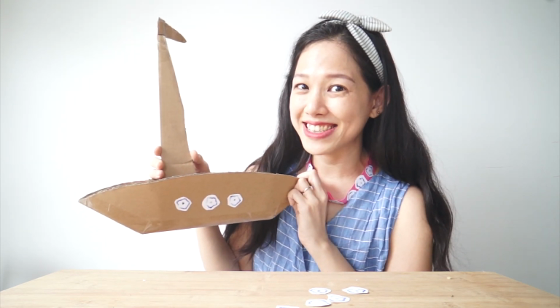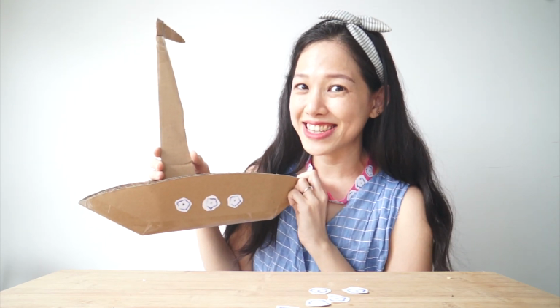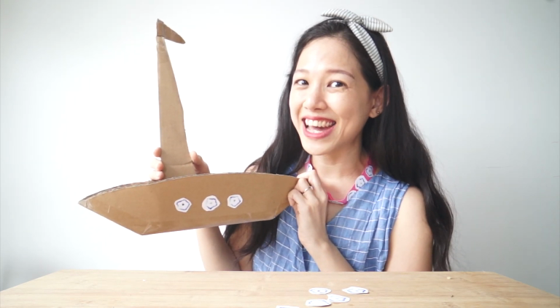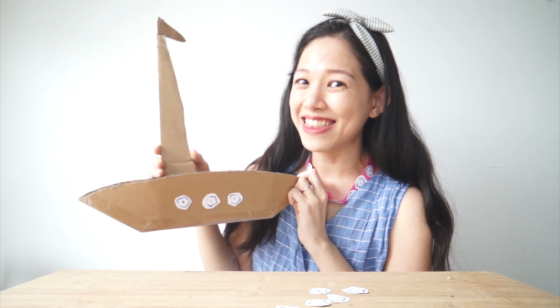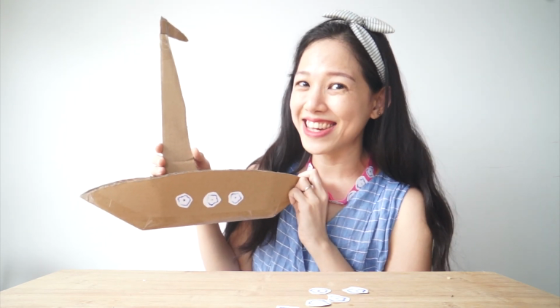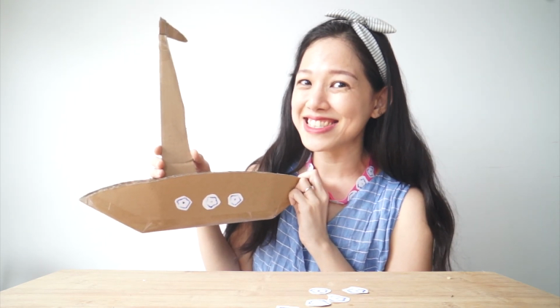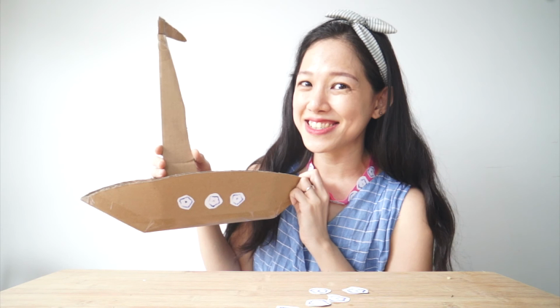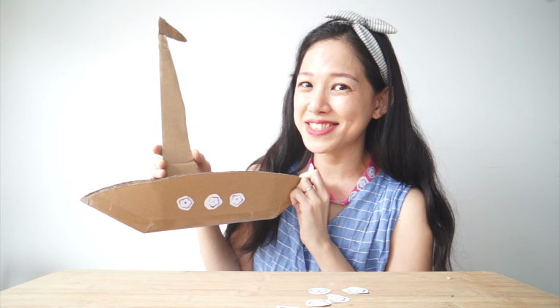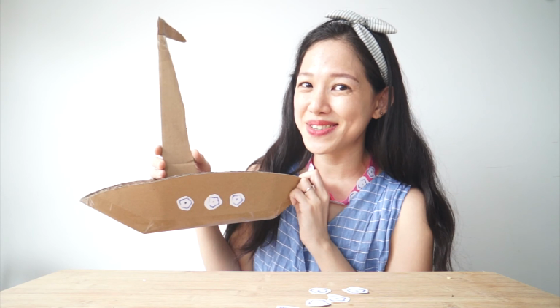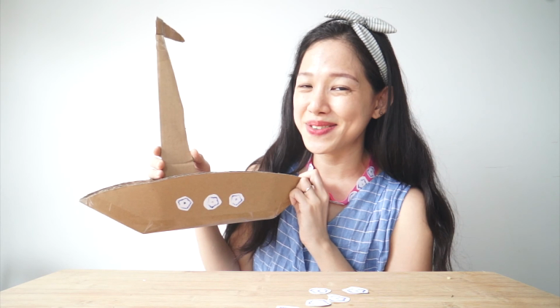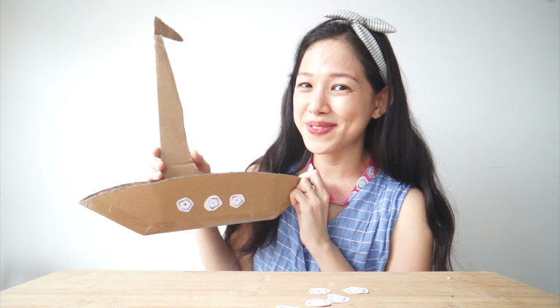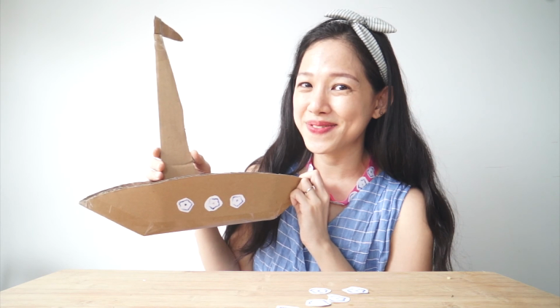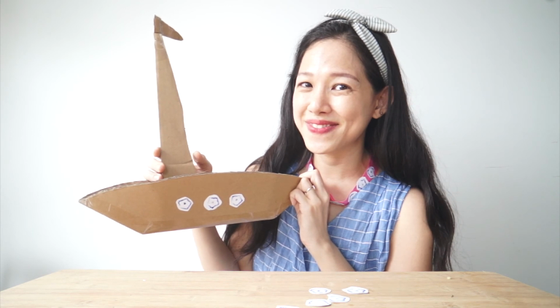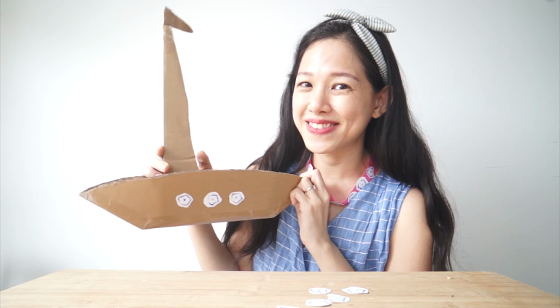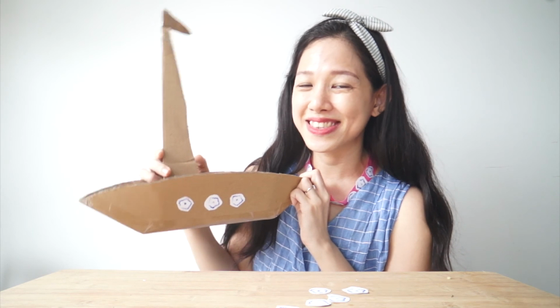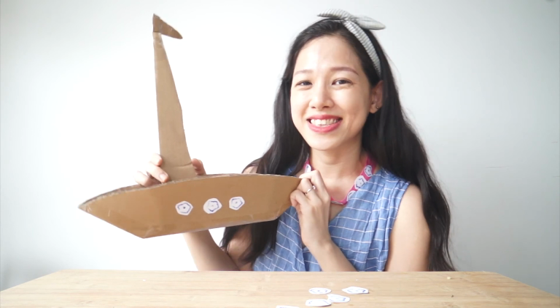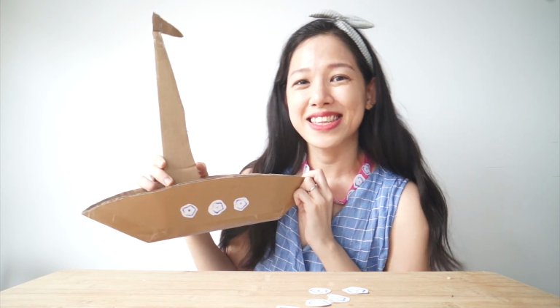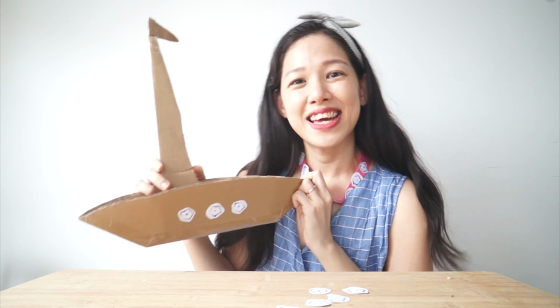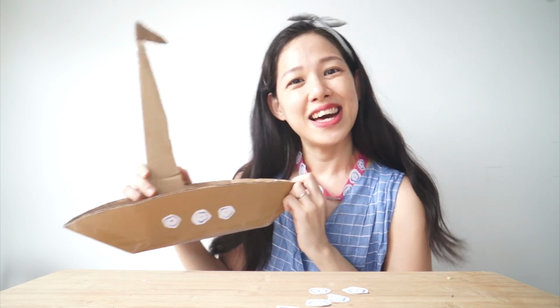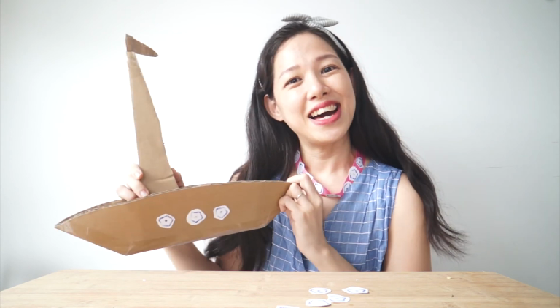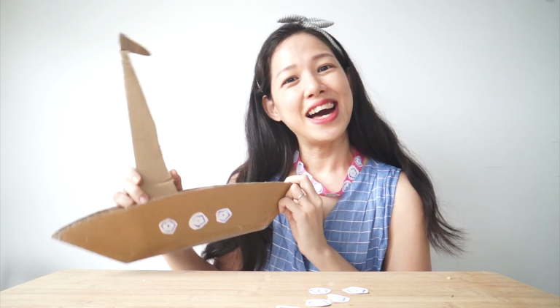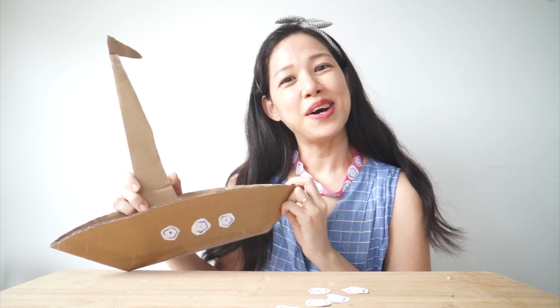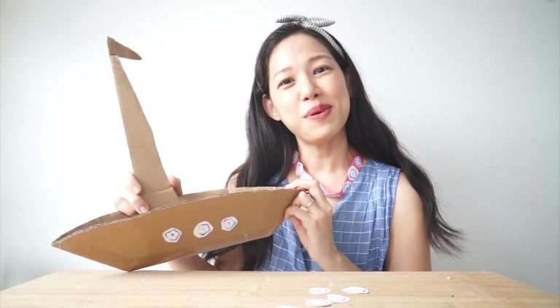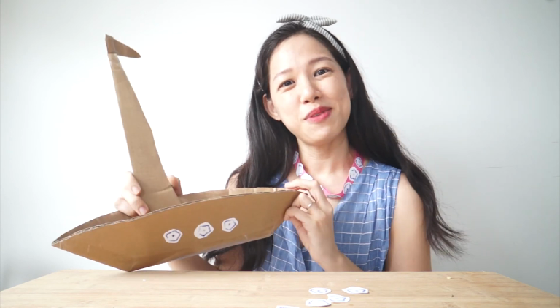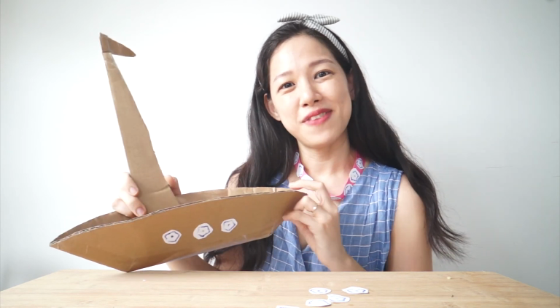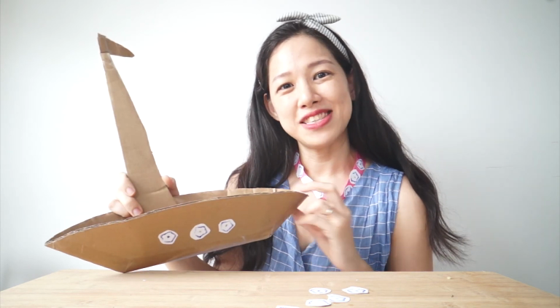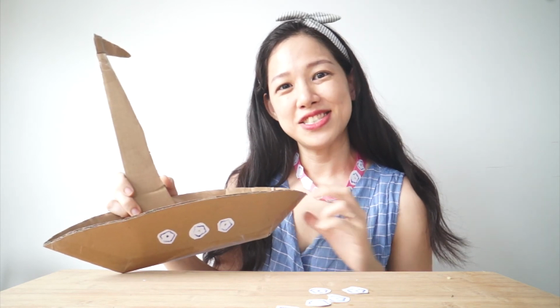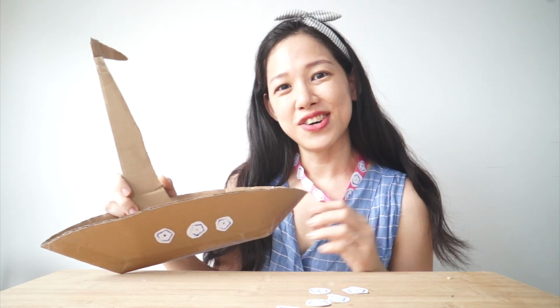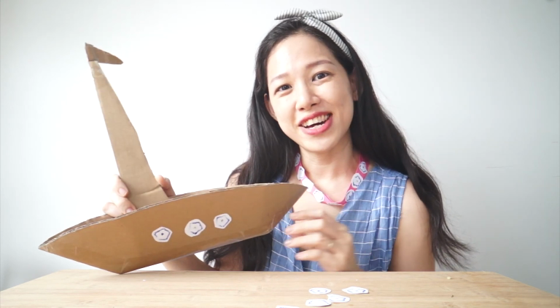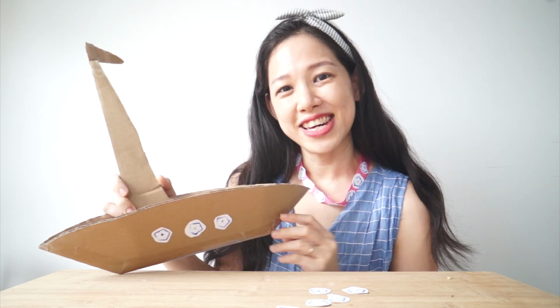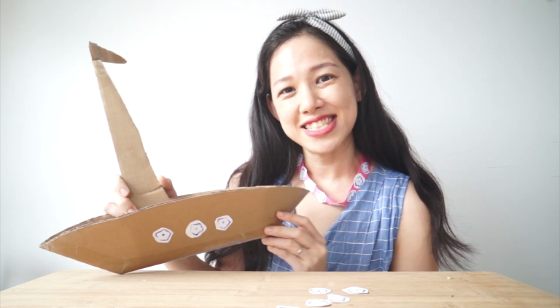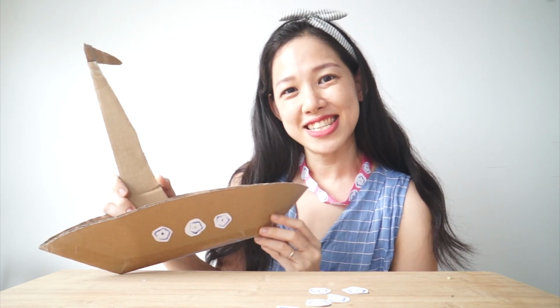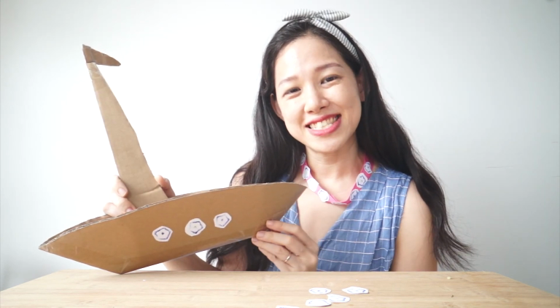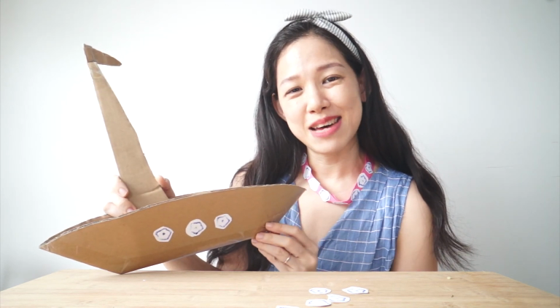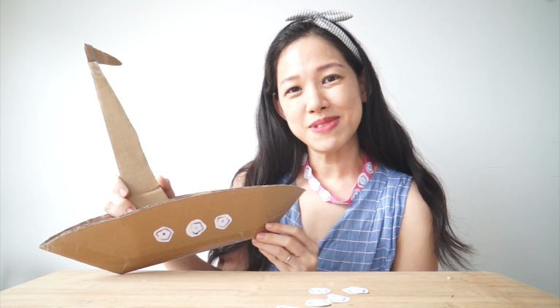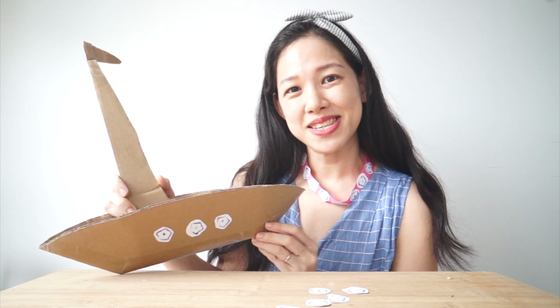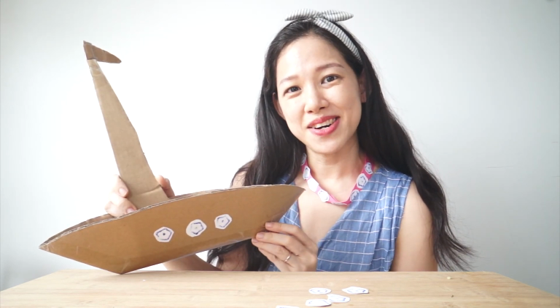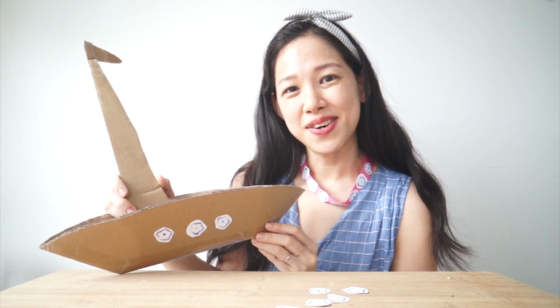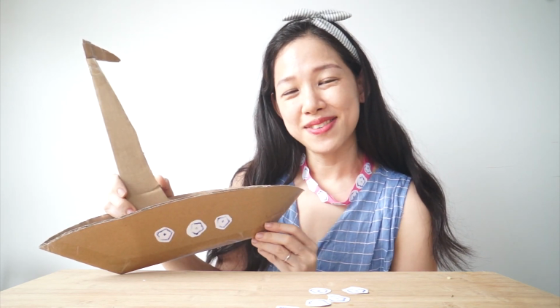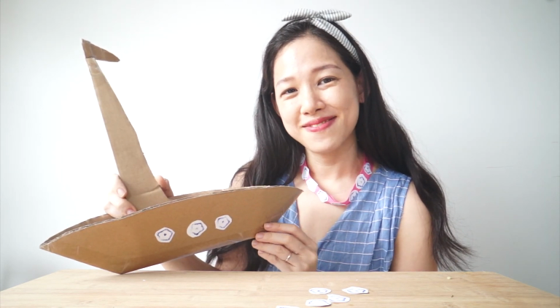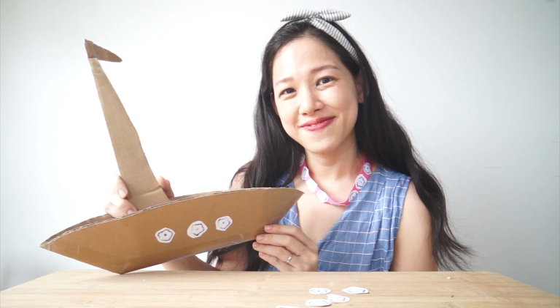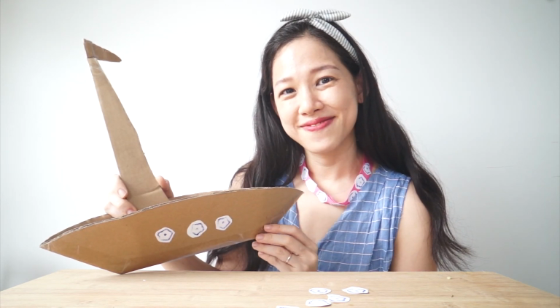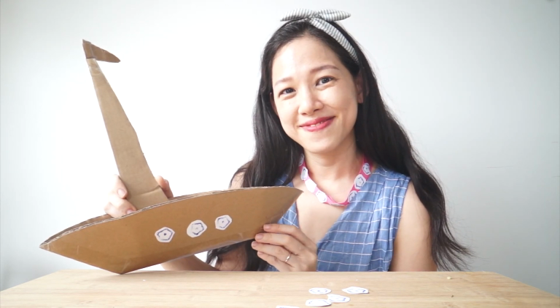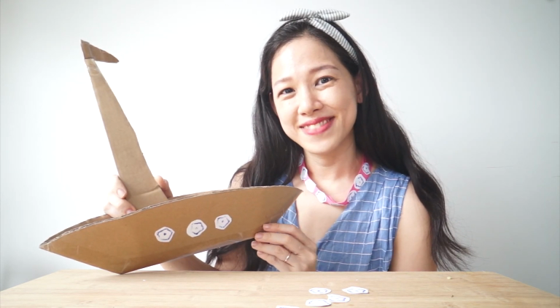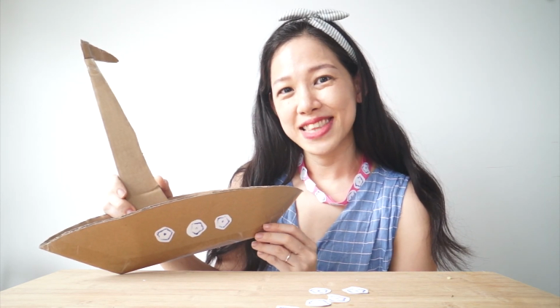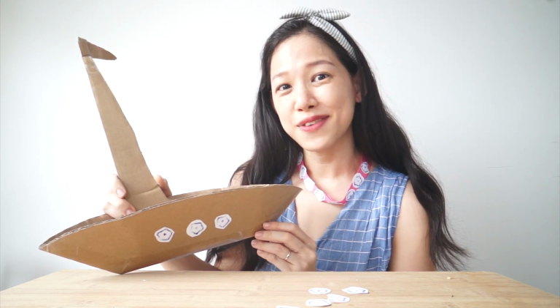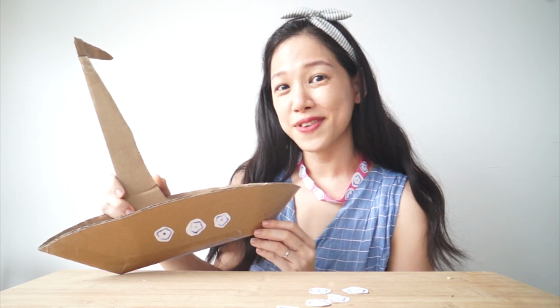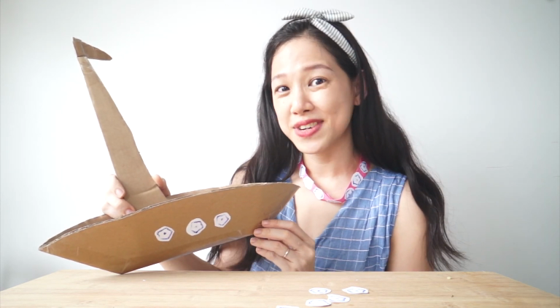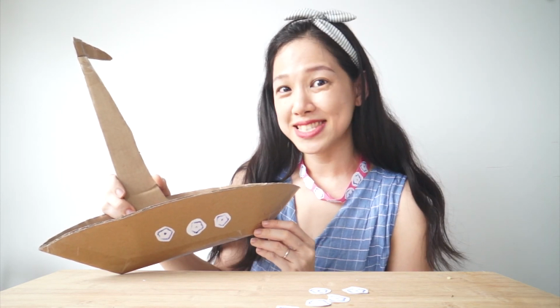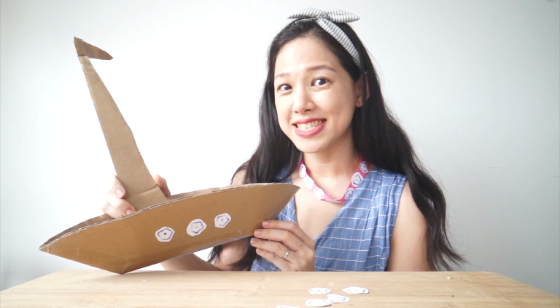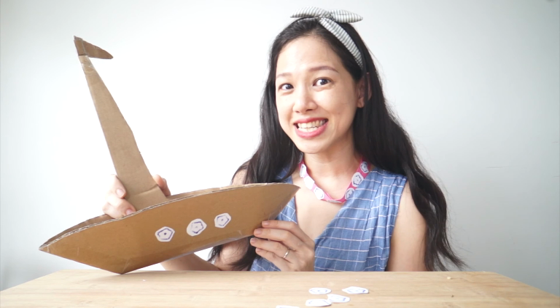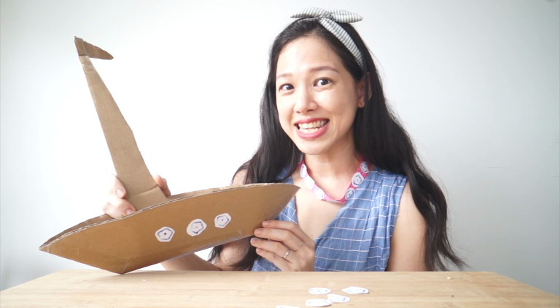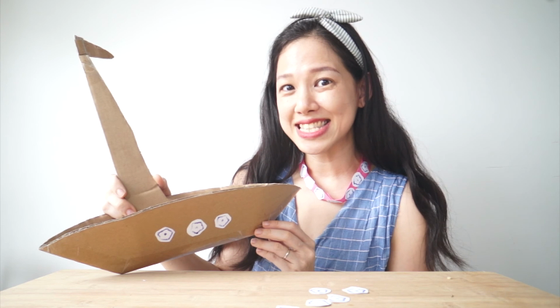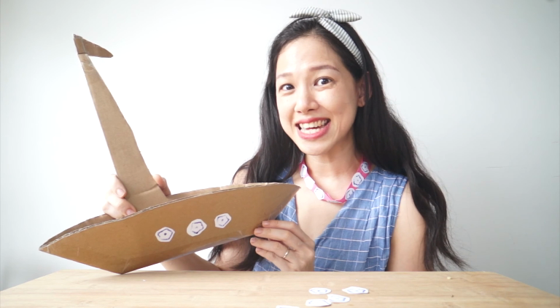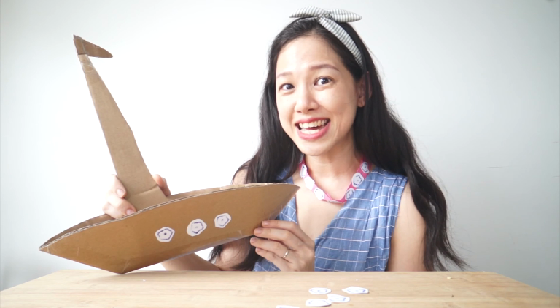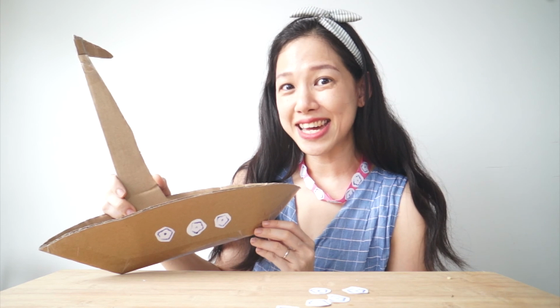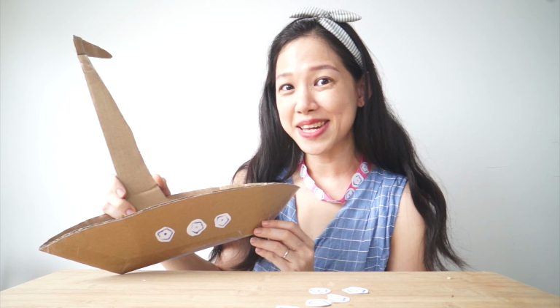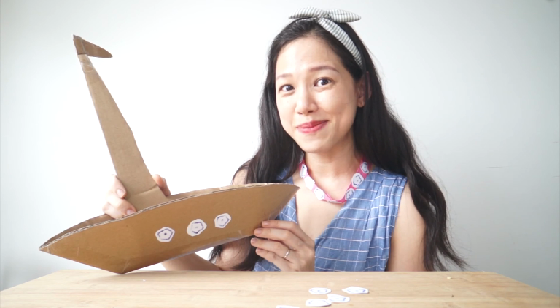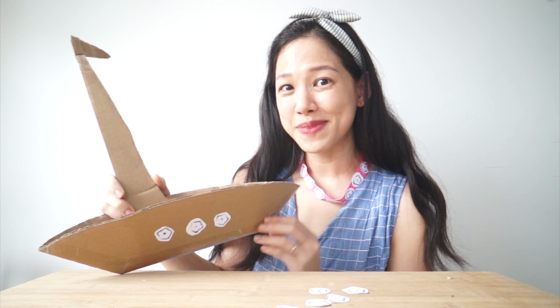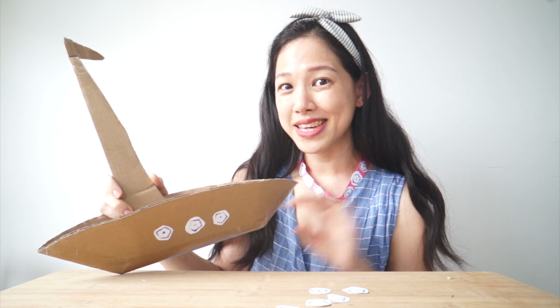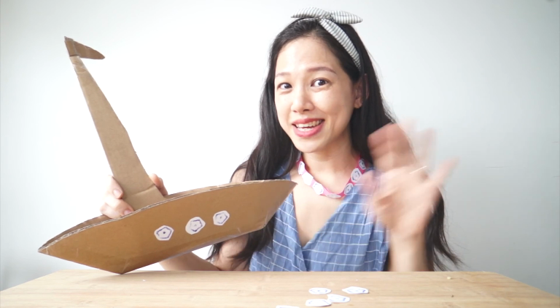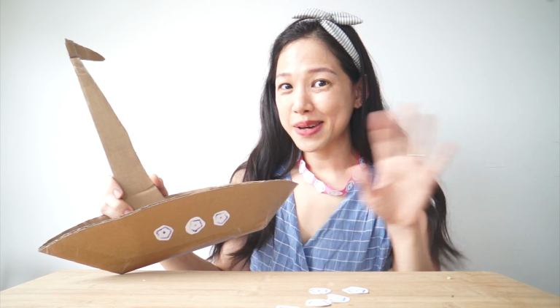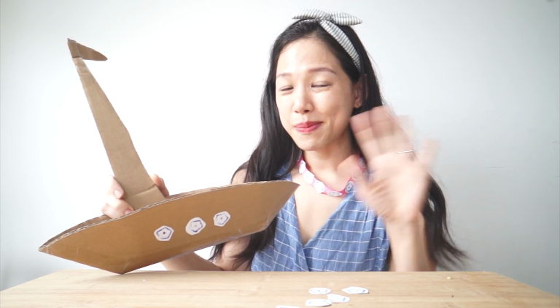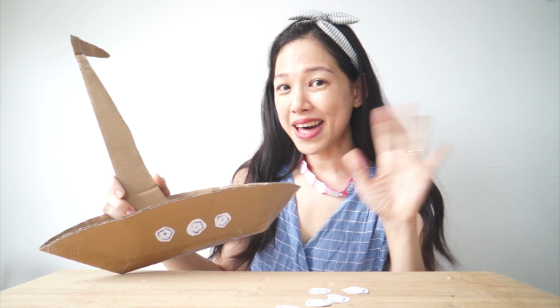I think so too! I hope you've enjoyed today's episode! Look forward to seeing you next time! Bye!